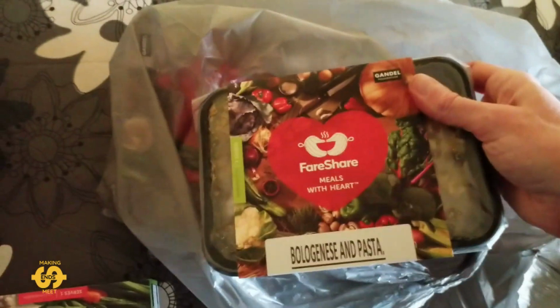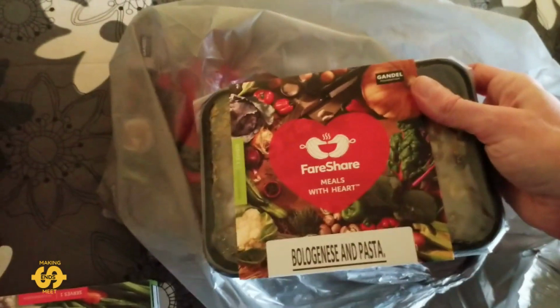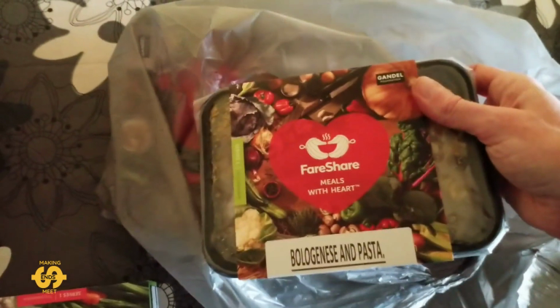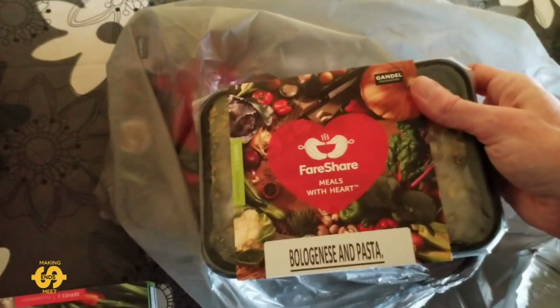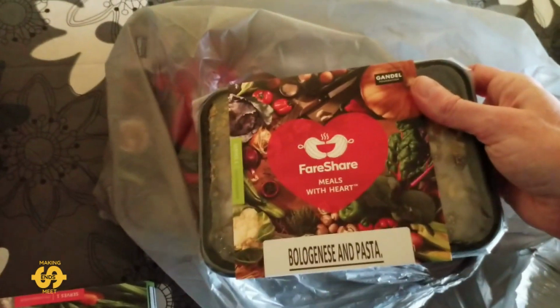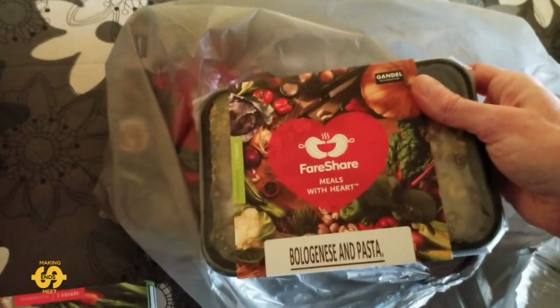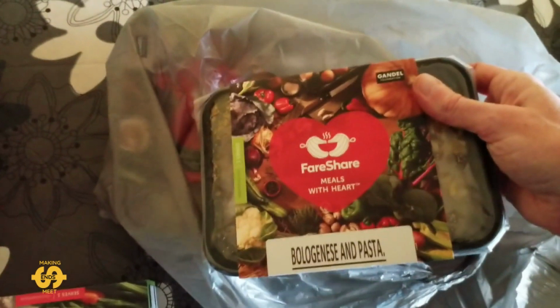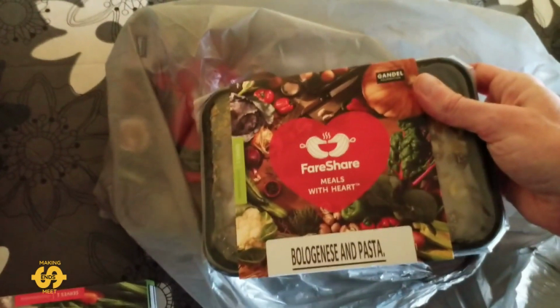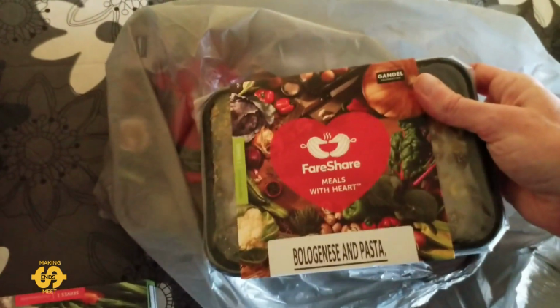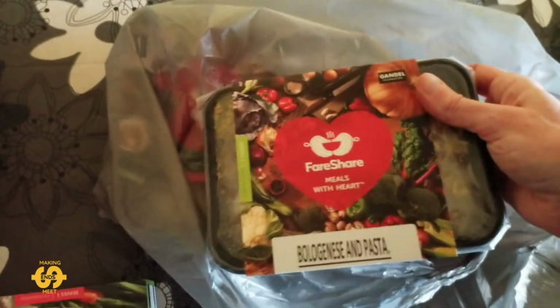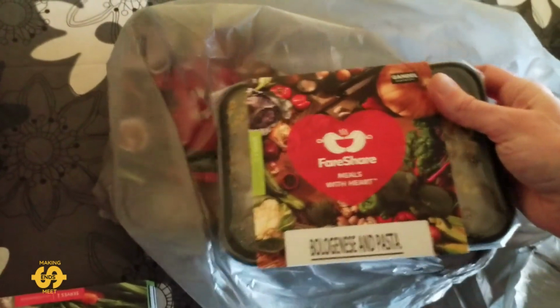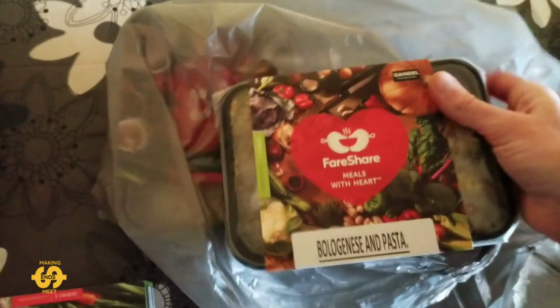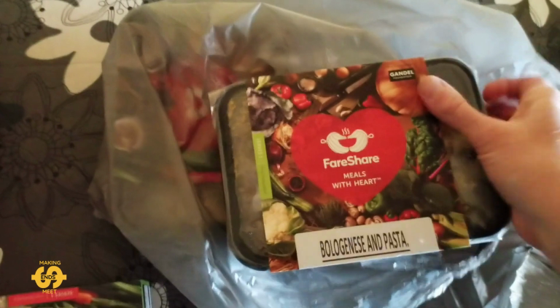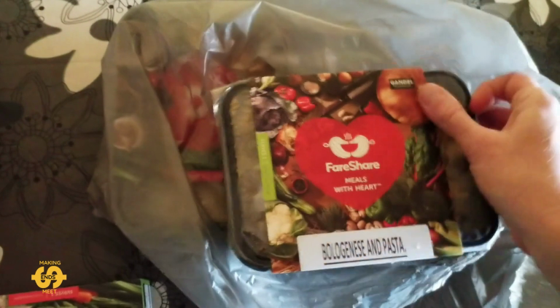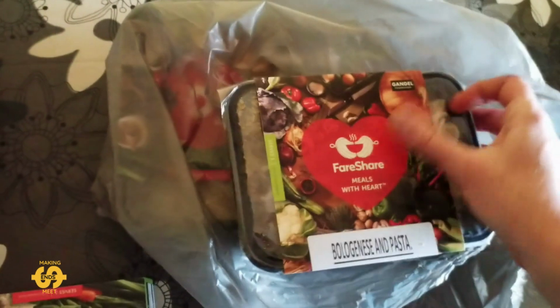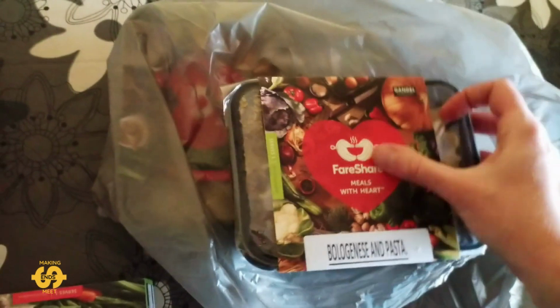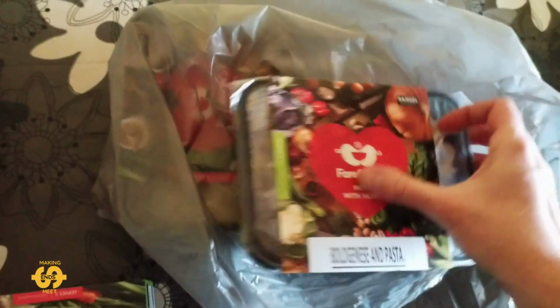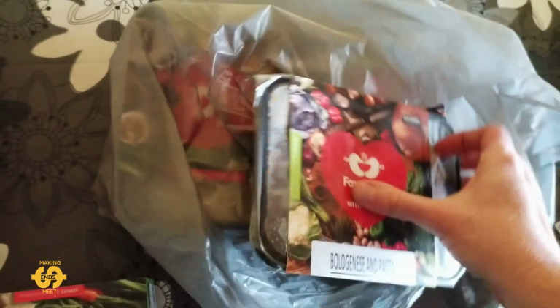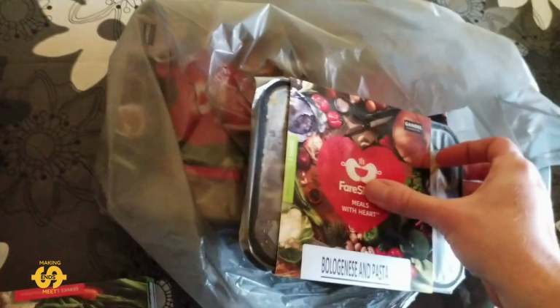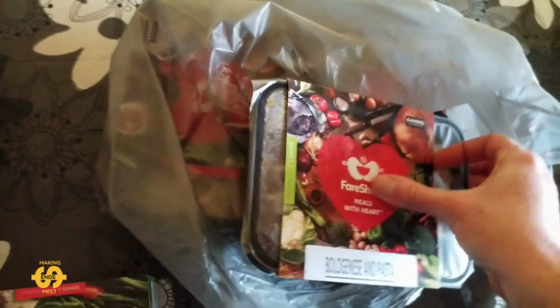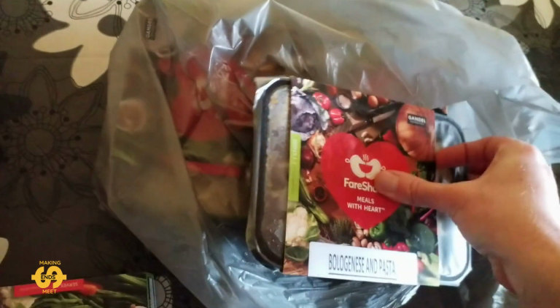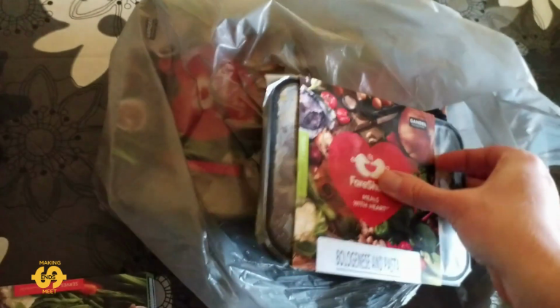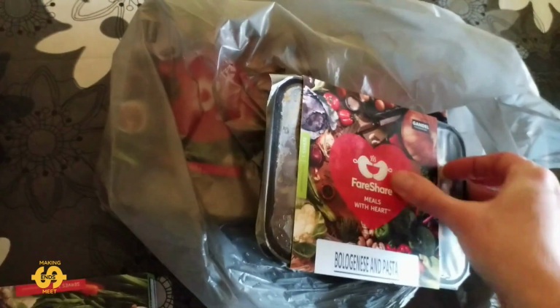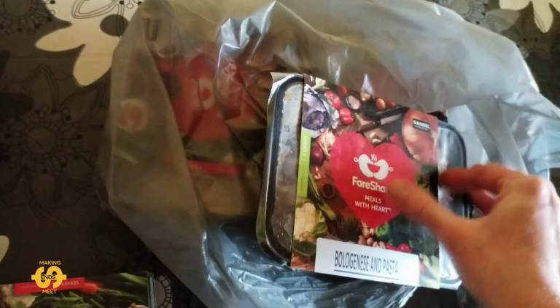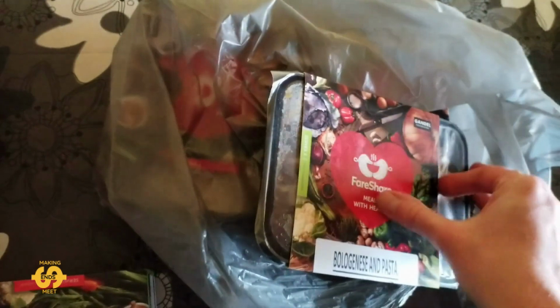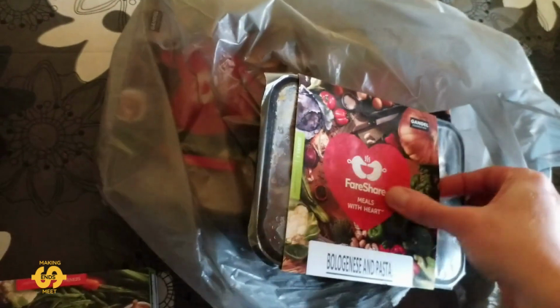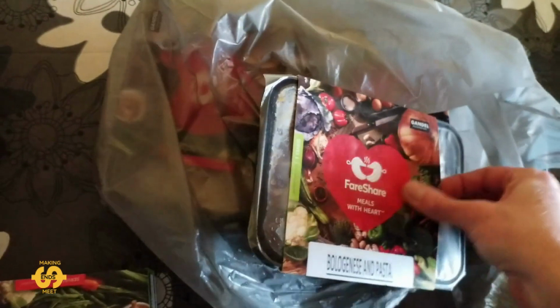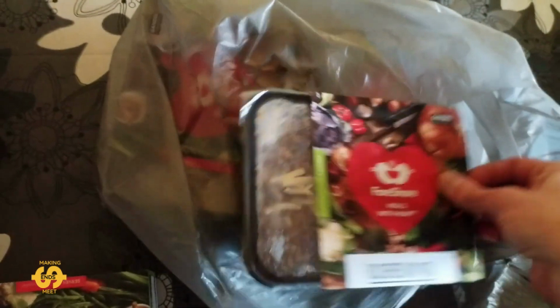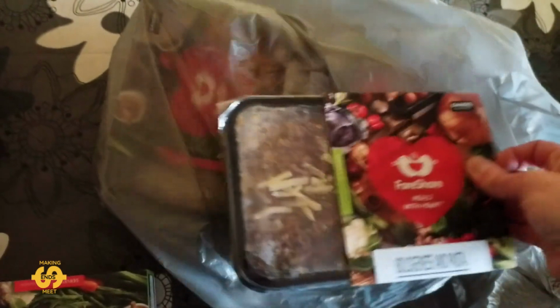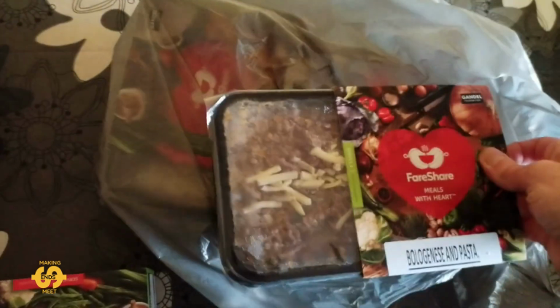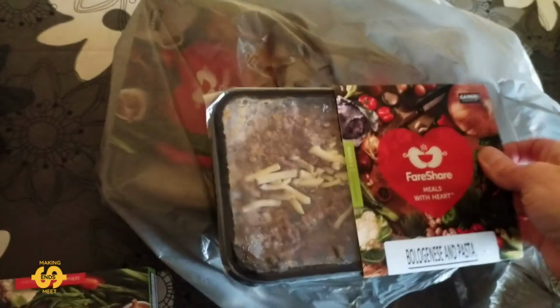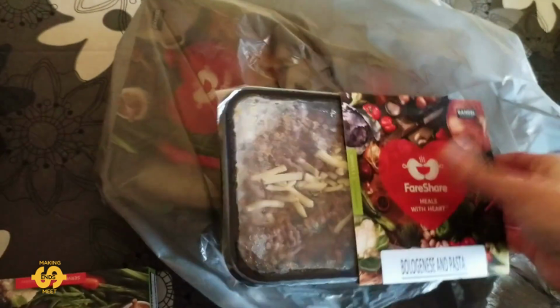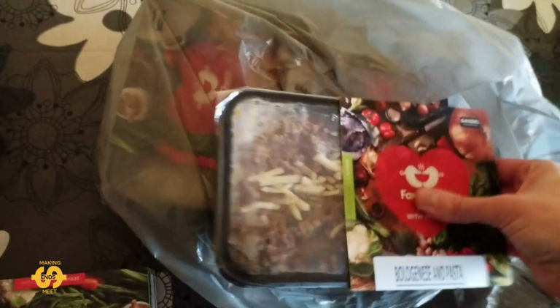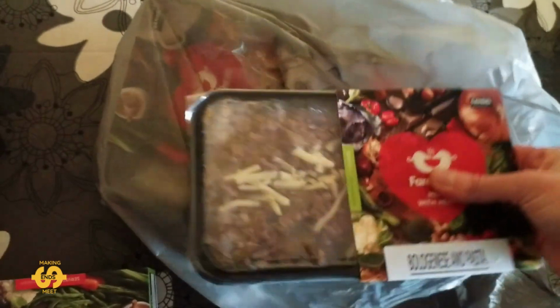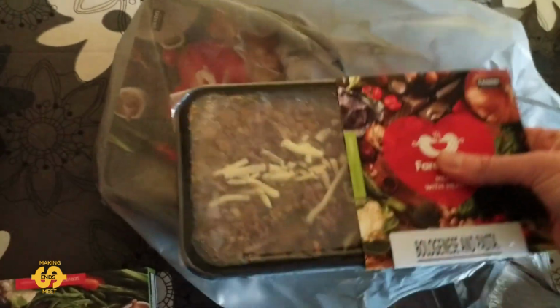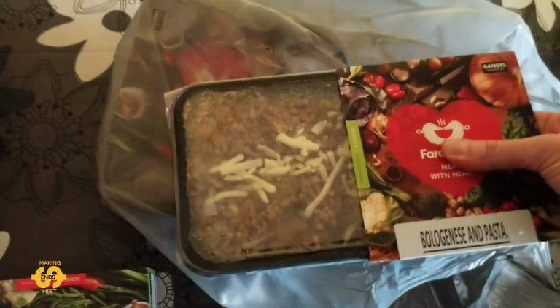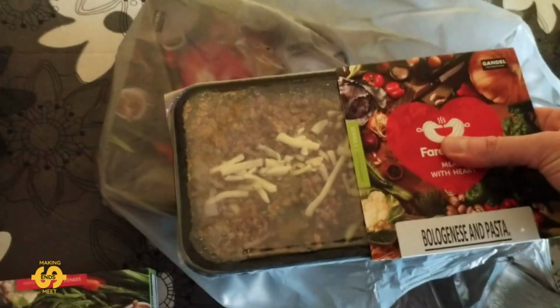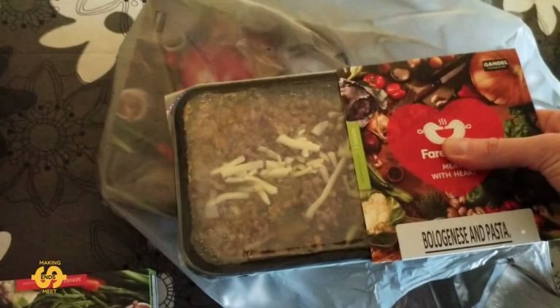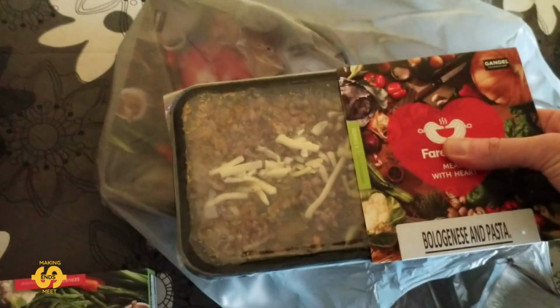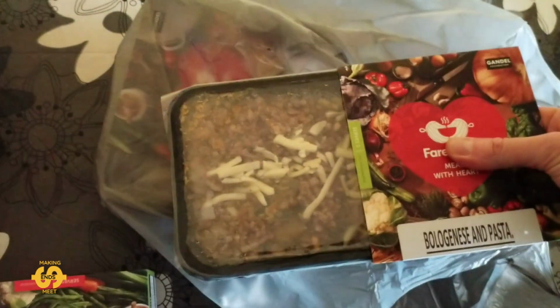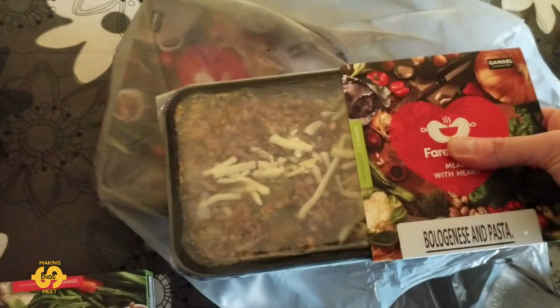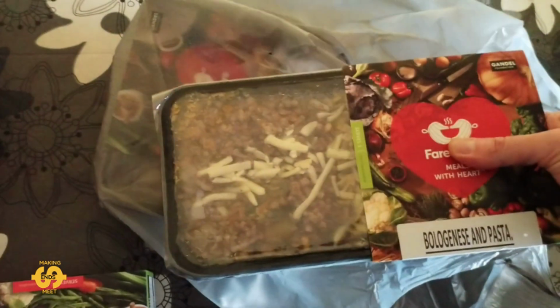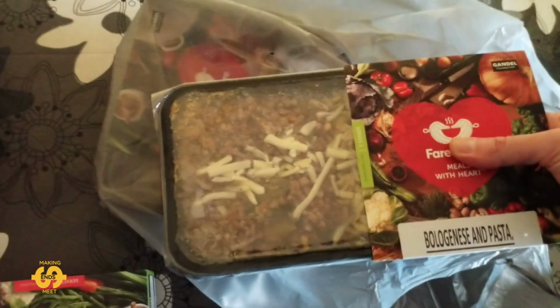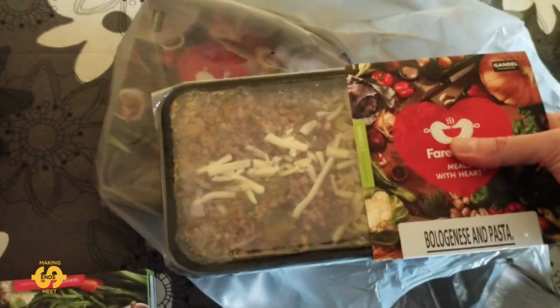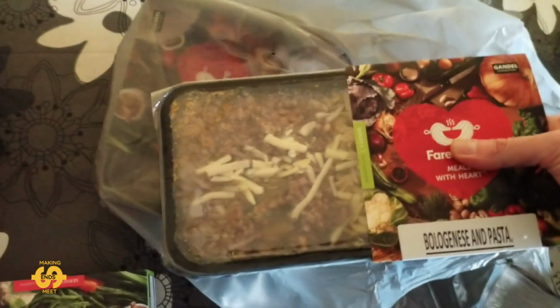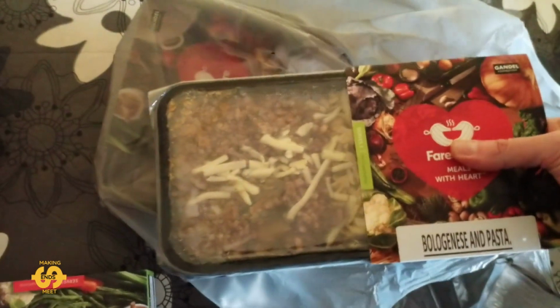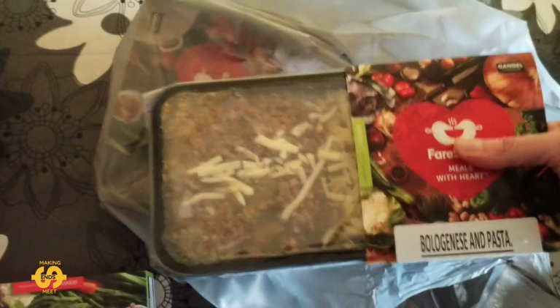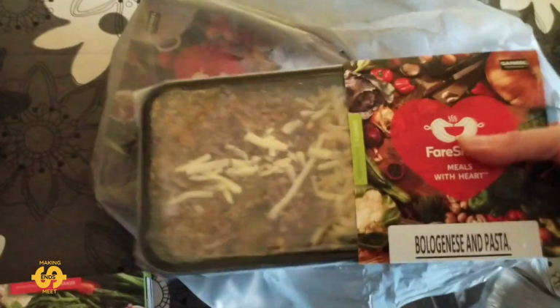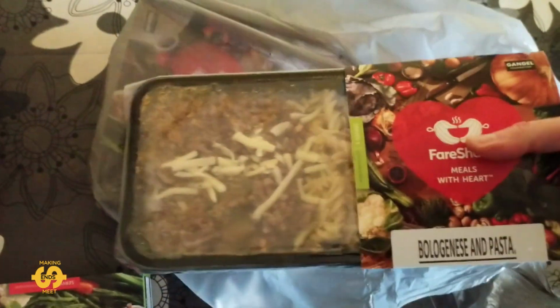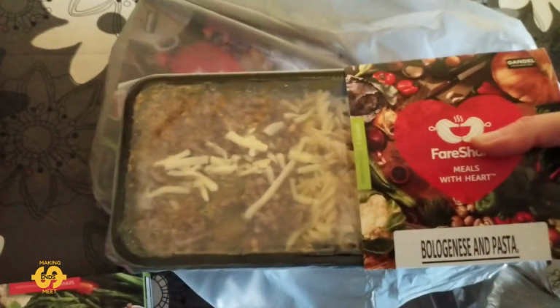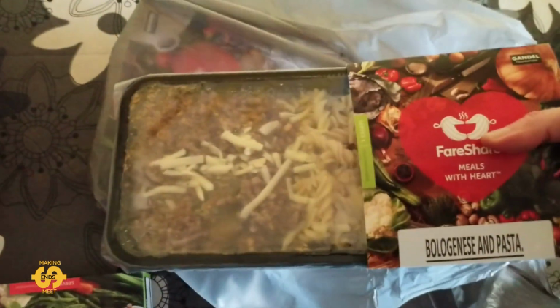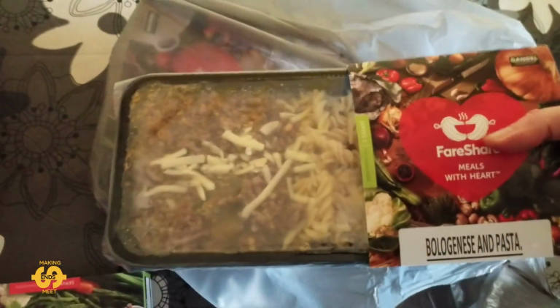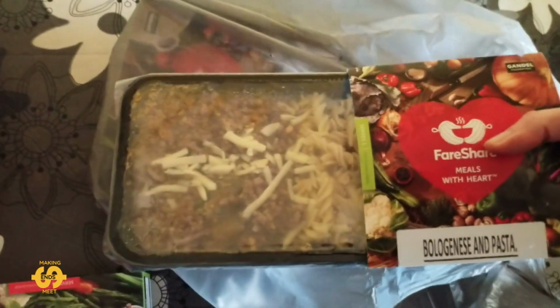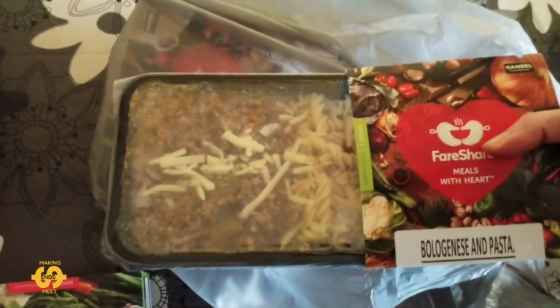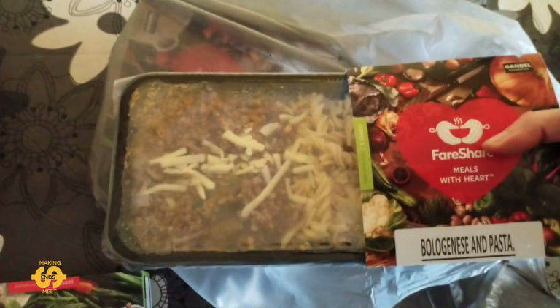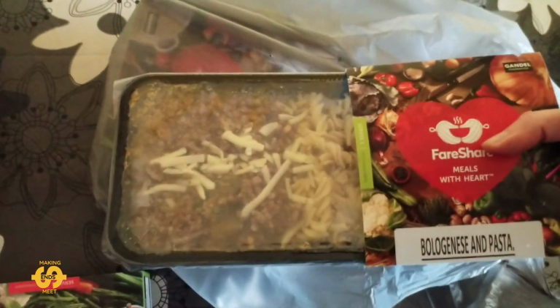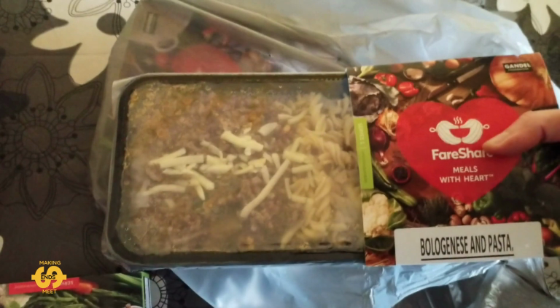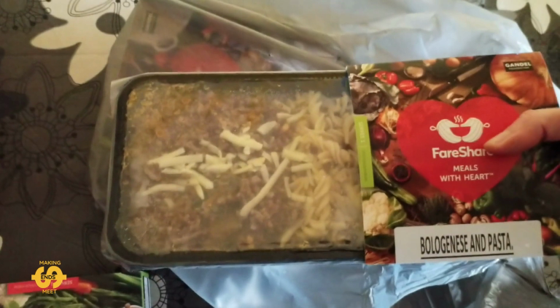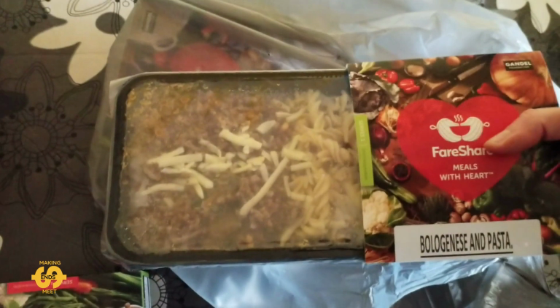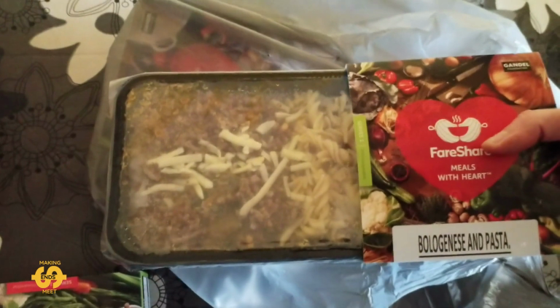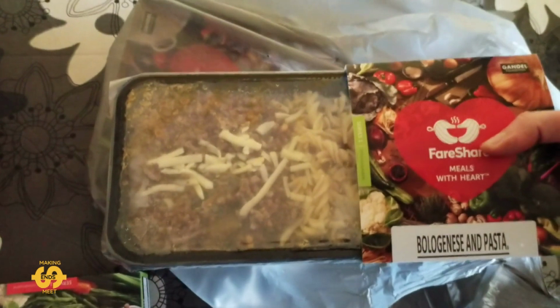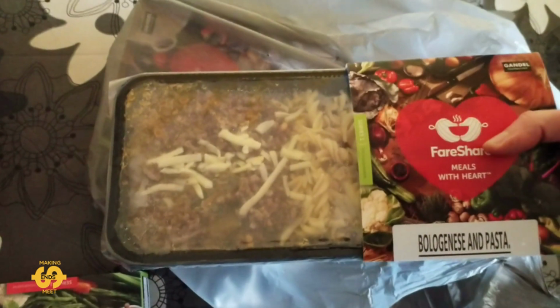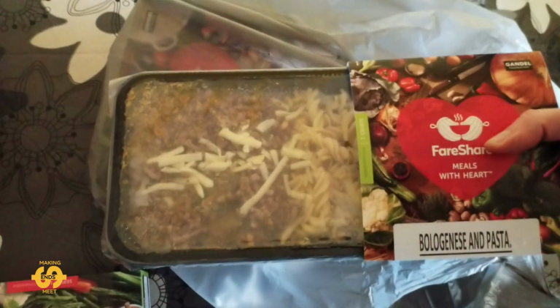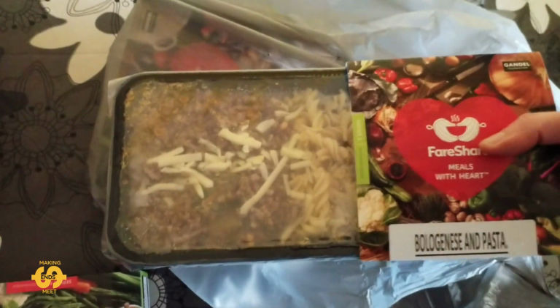And we've got a bolognese and pasta. That's good — my husband will like that one.